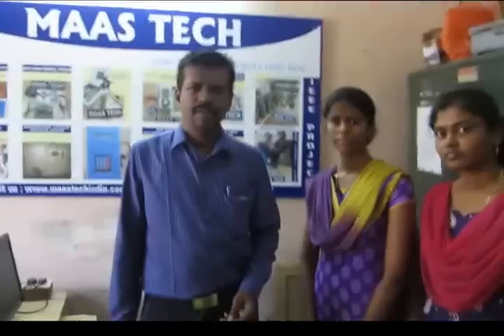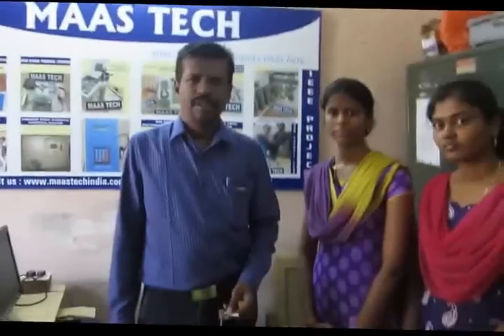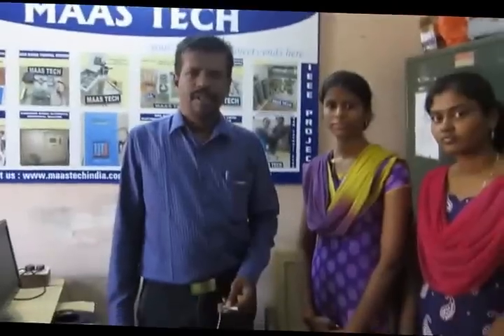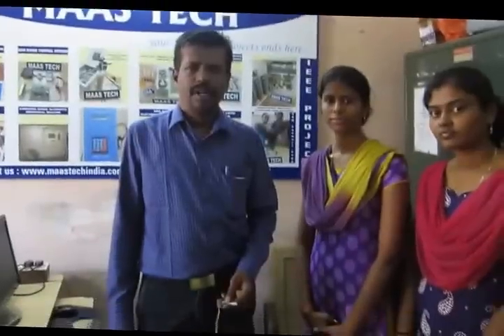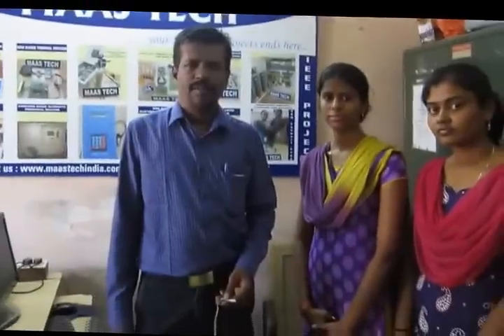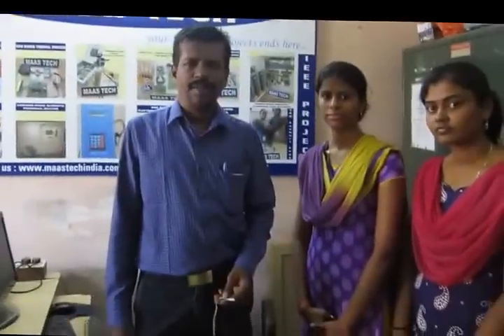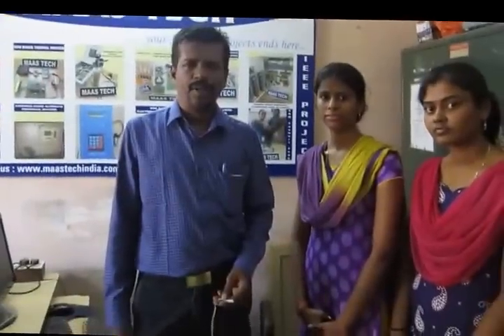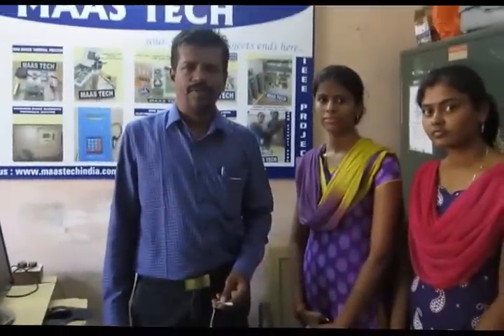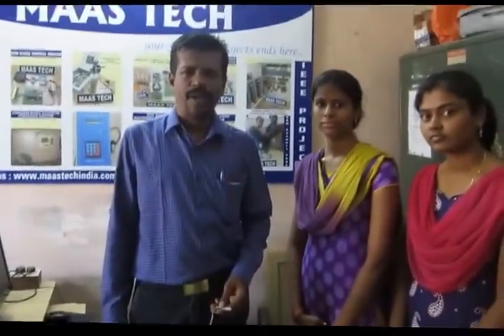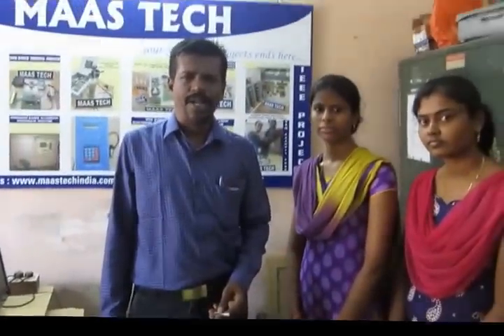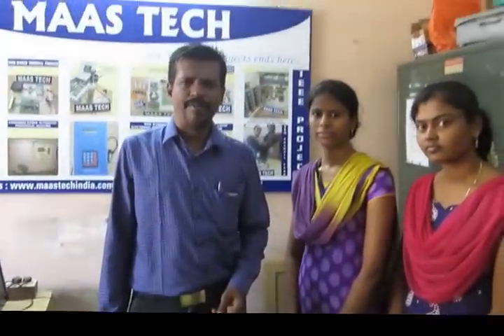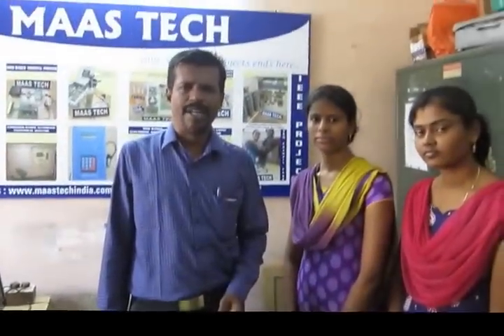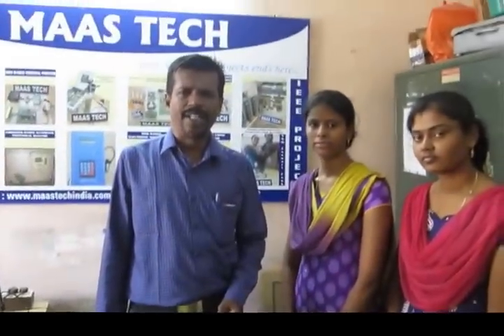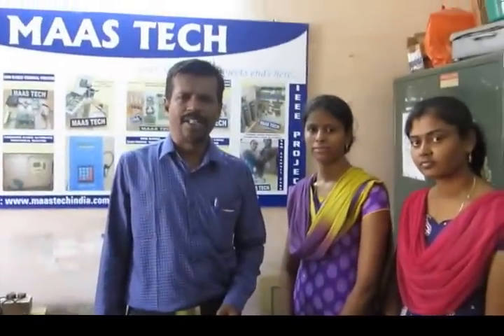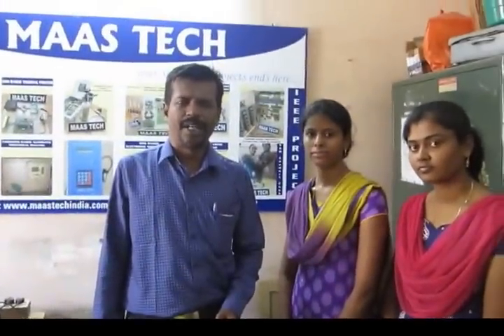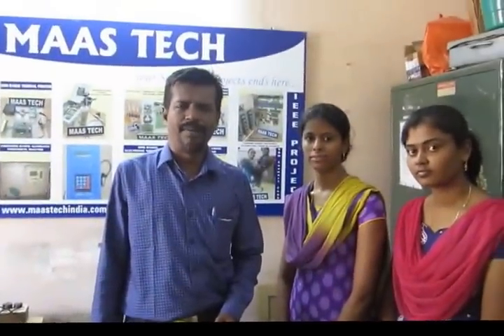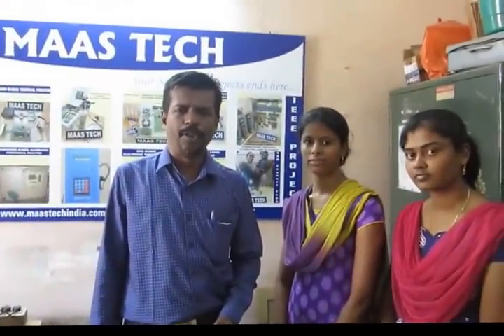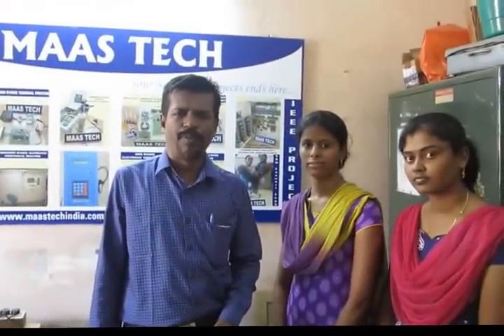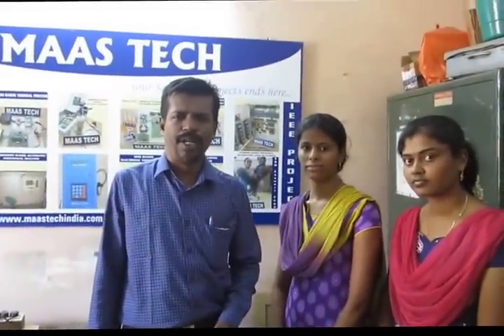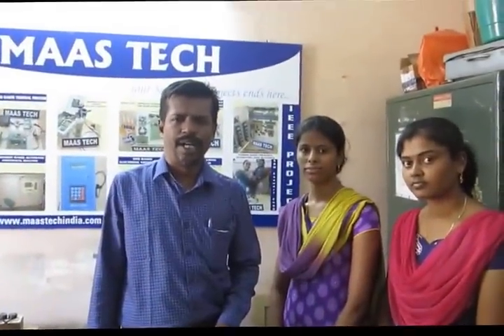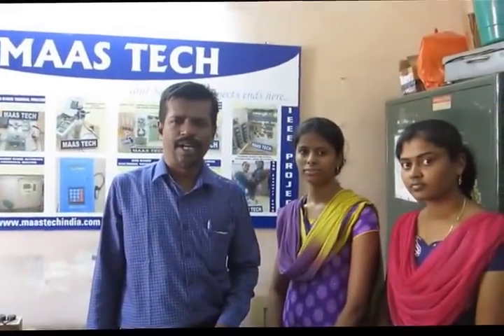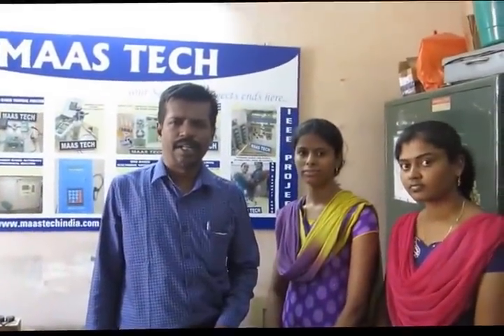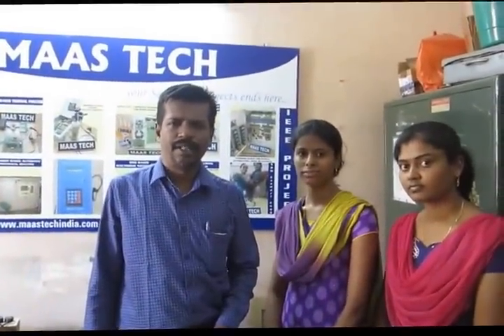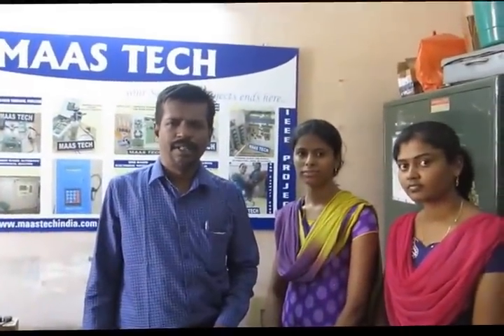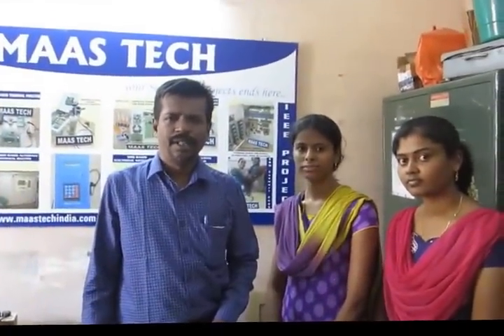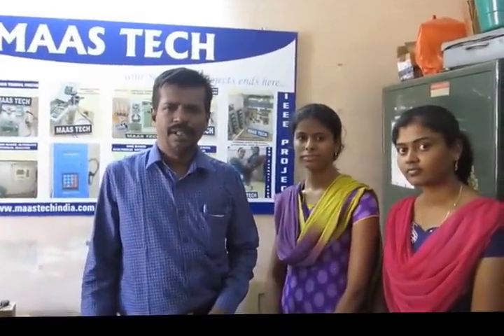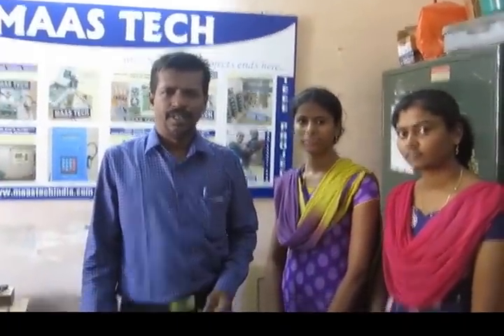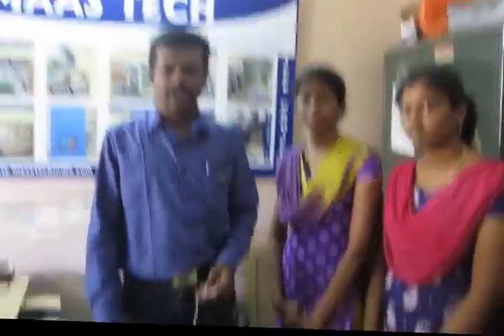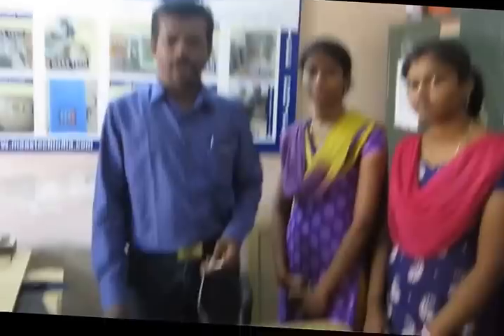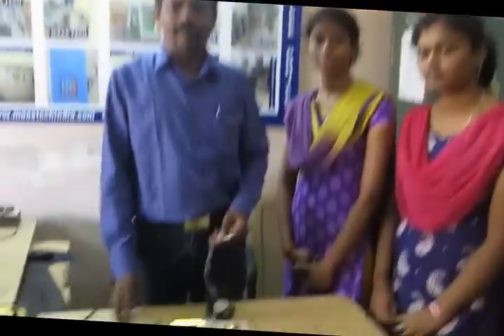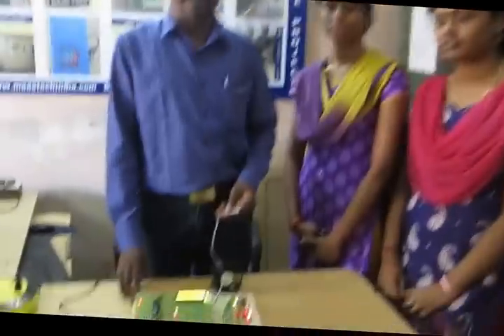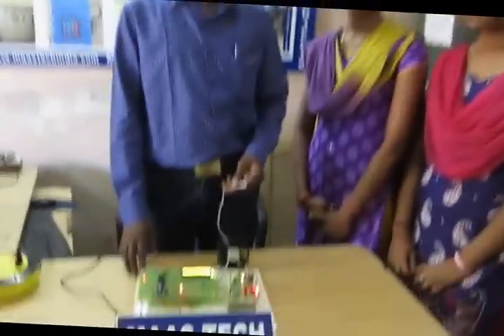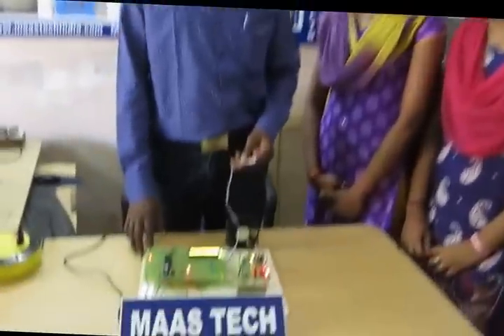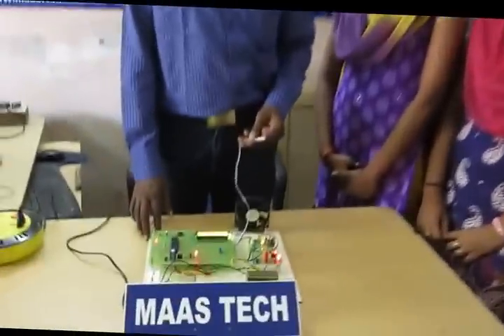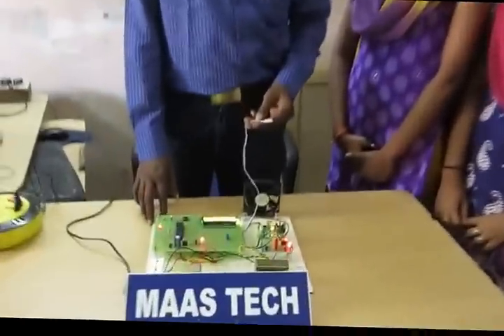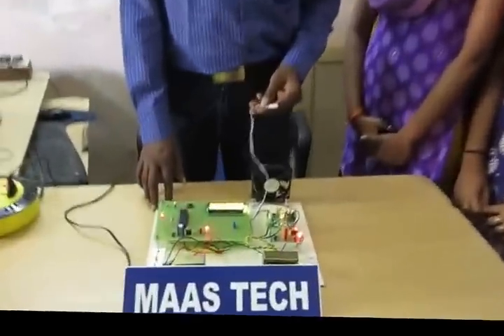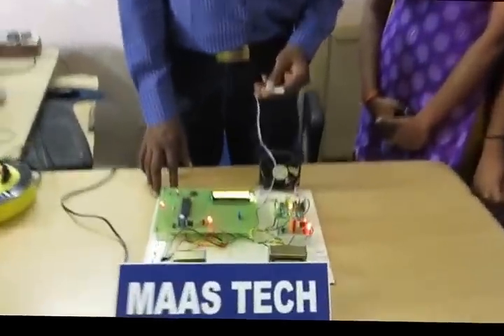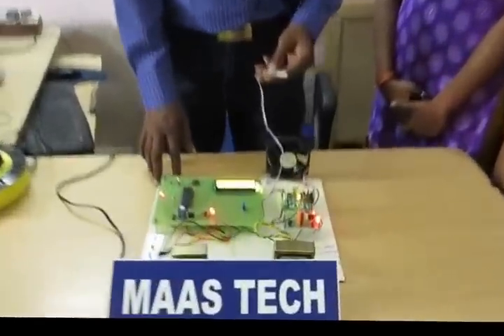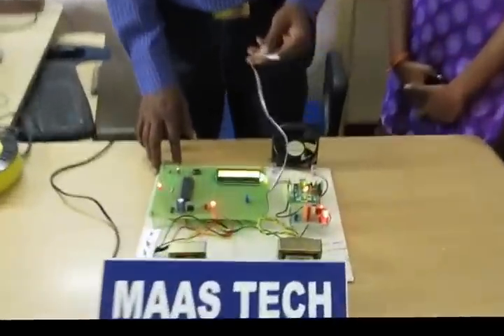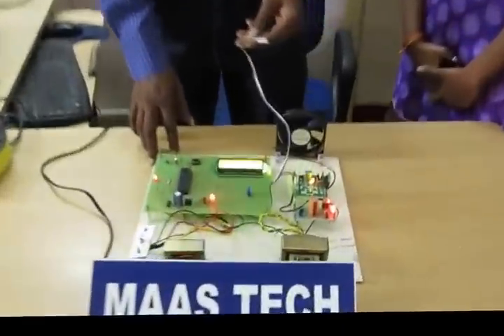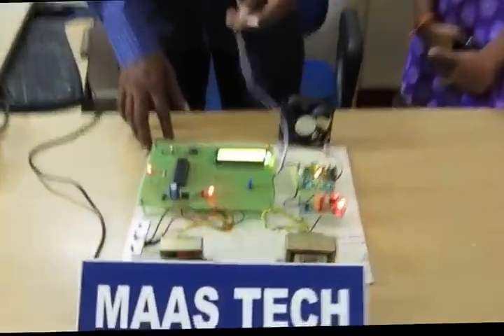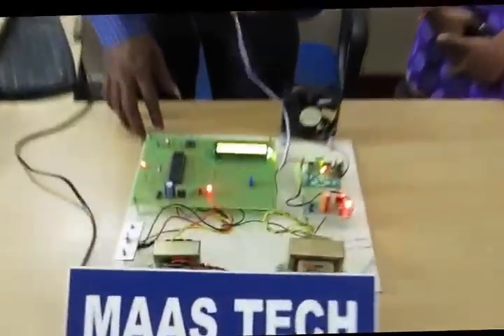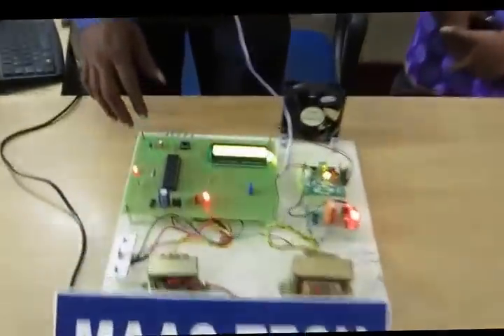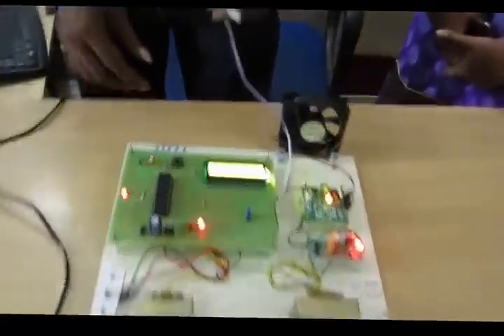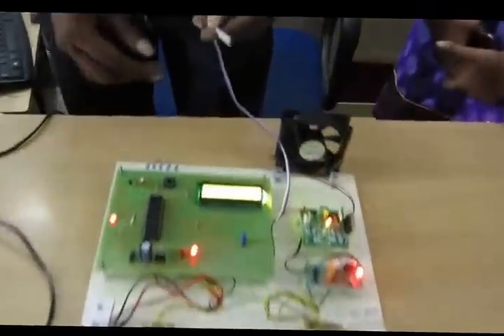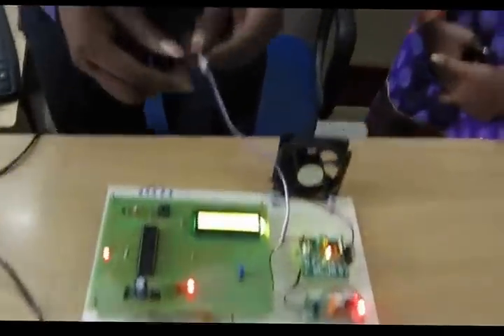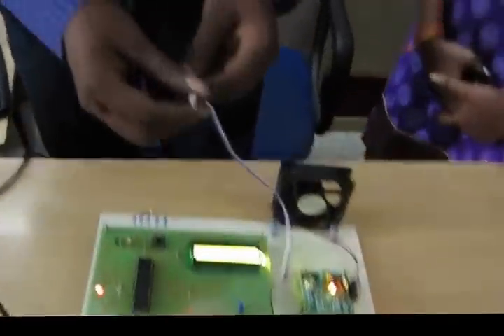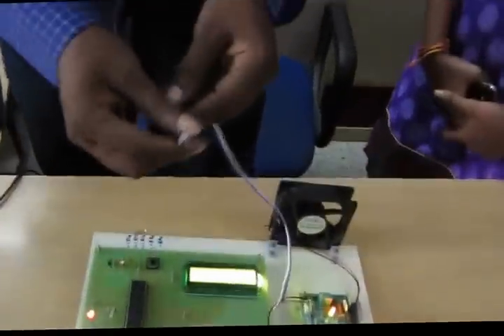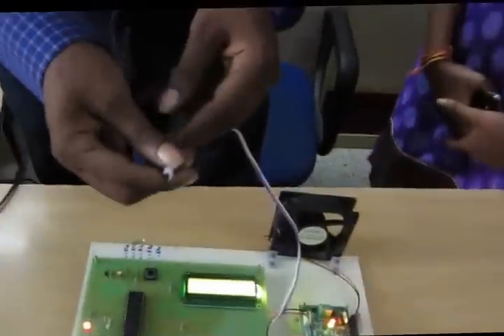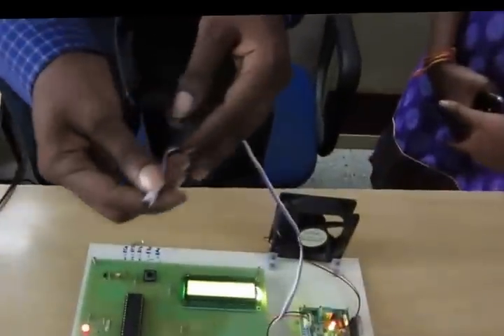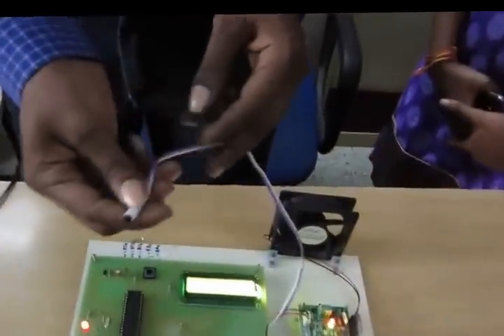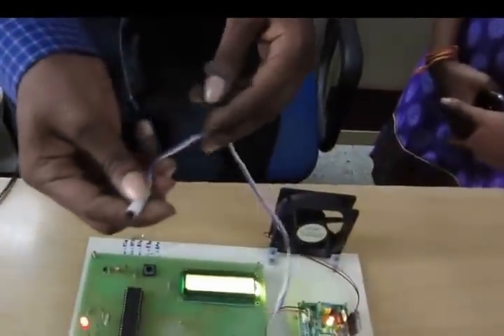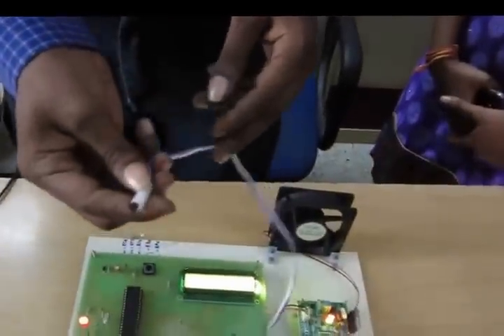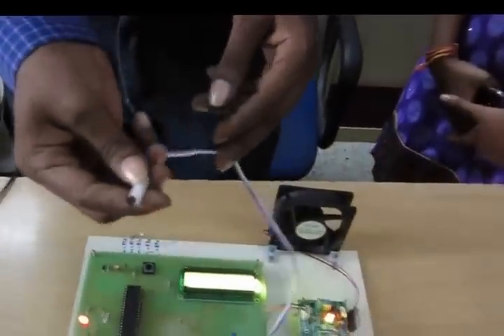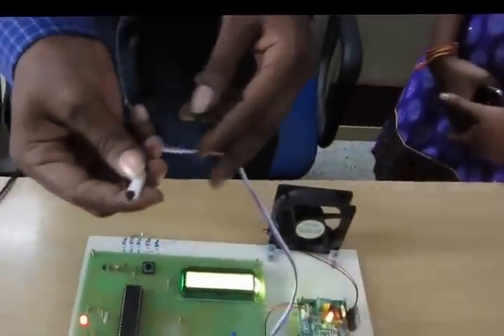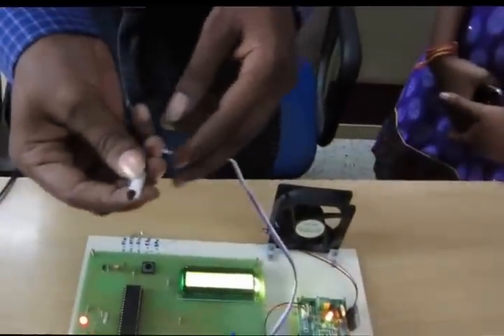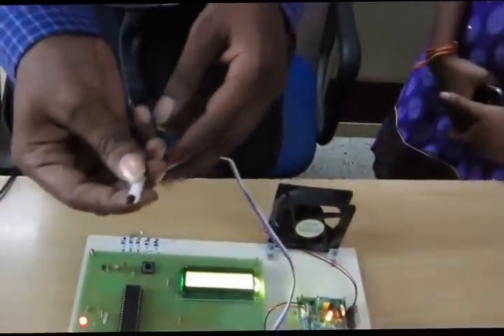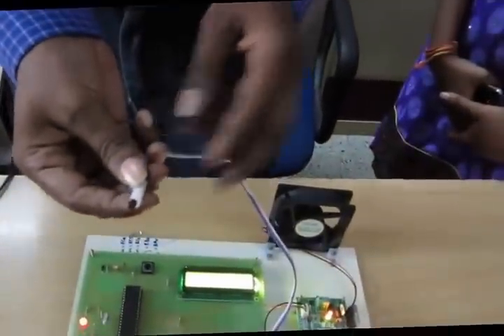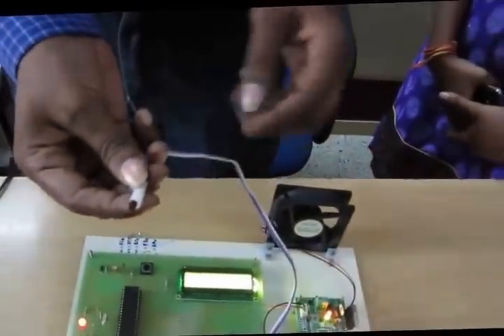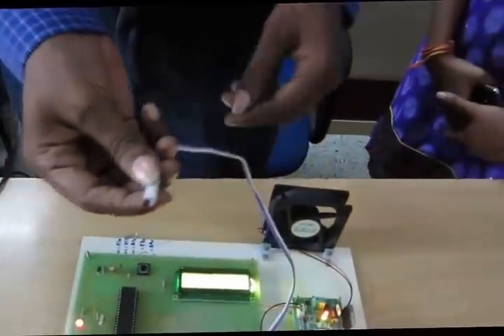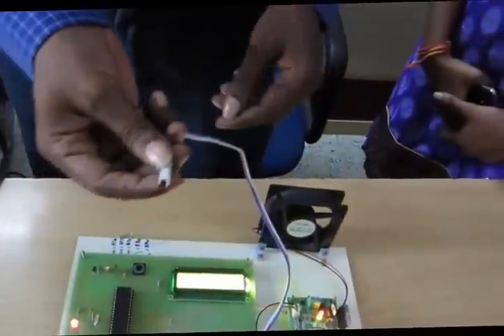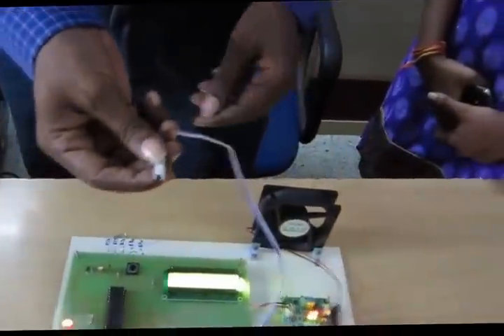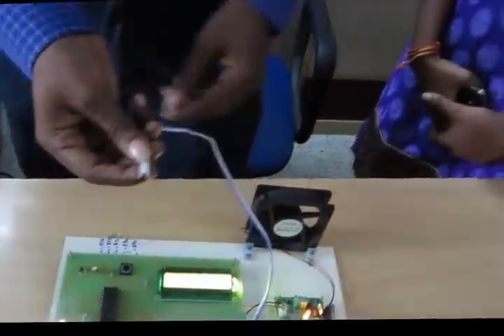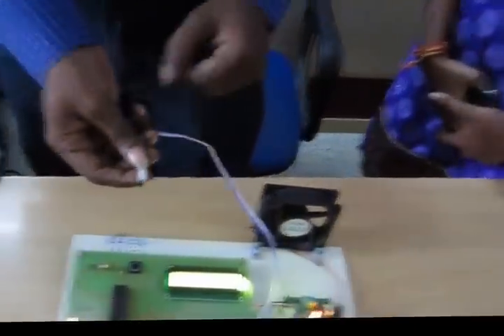Now we go for demonstration of this project. This is speed control. This is the LM35 temperature sensor.